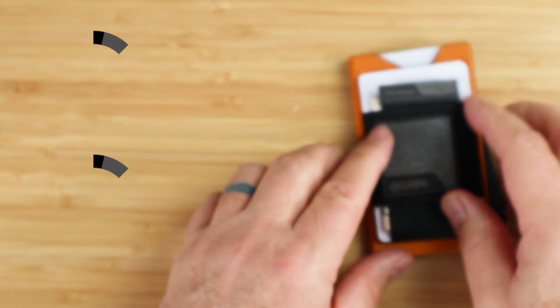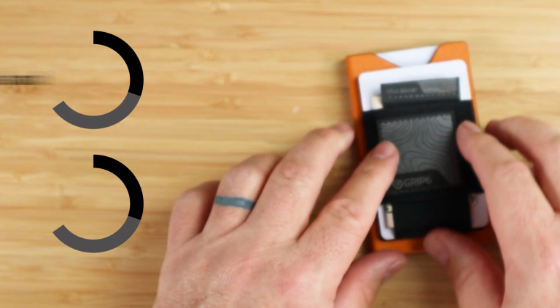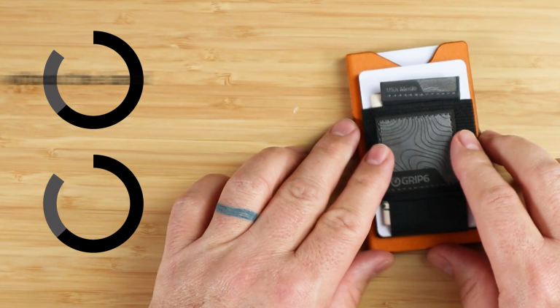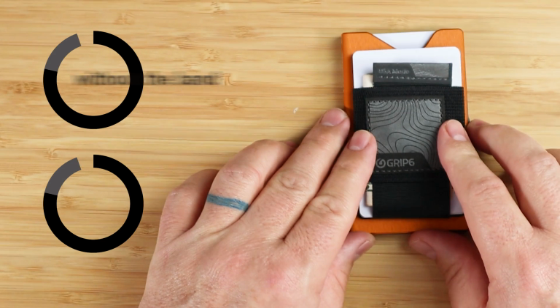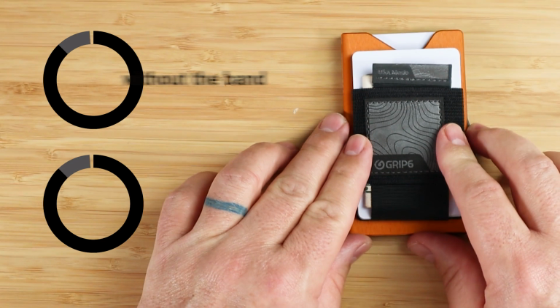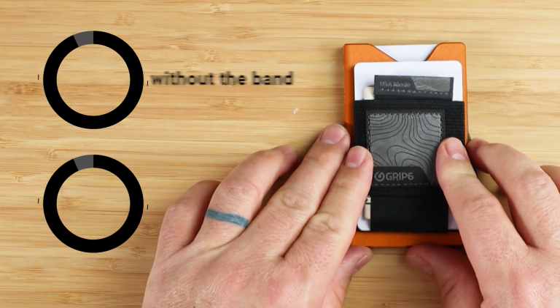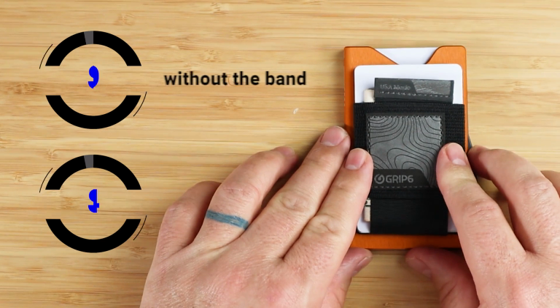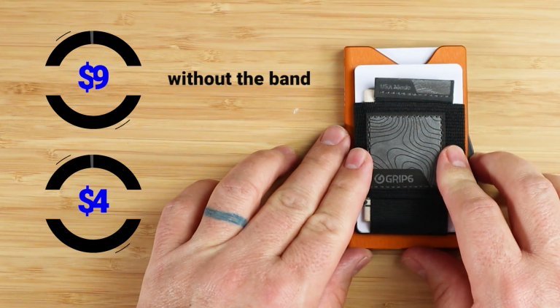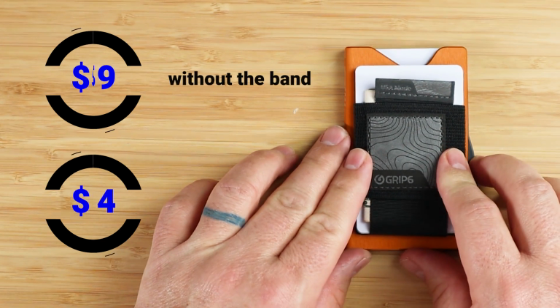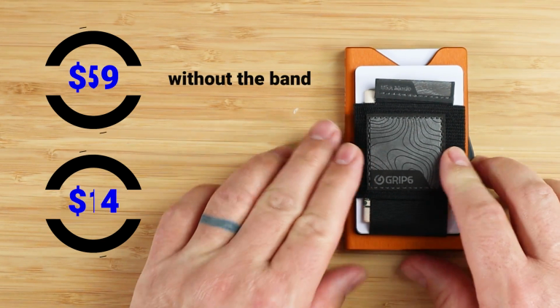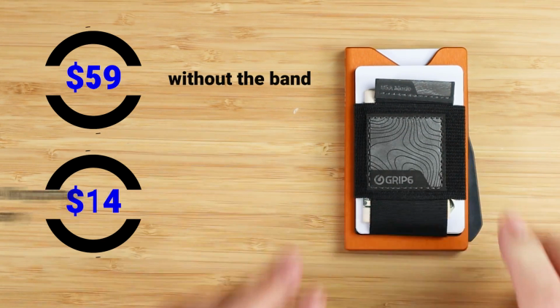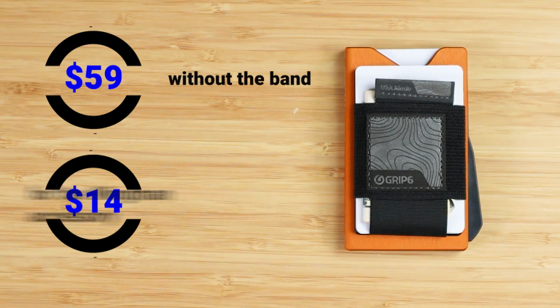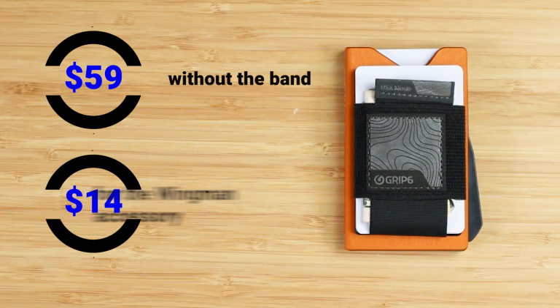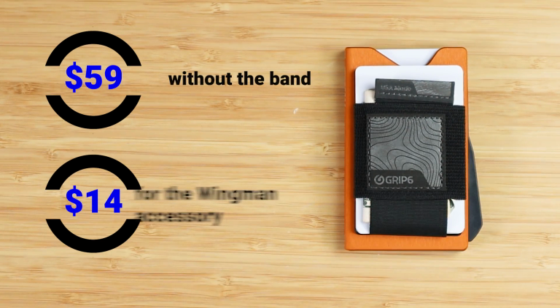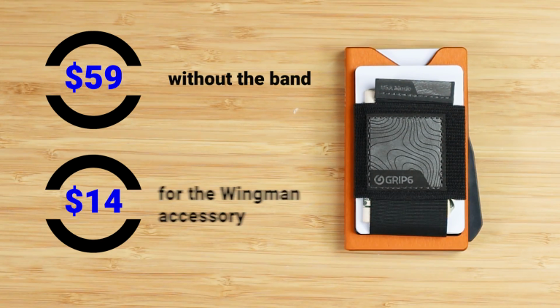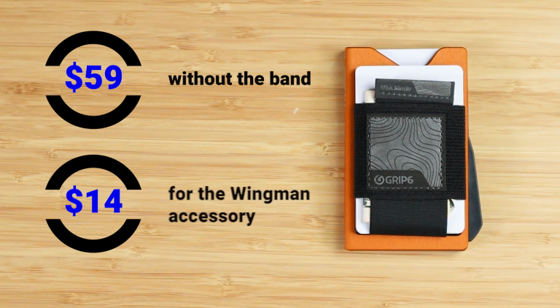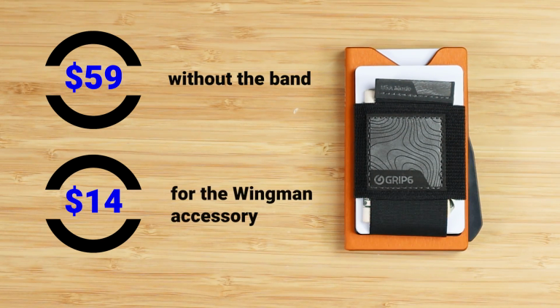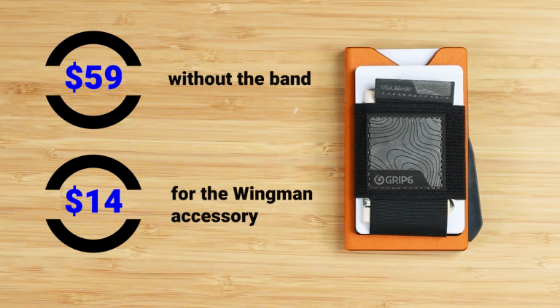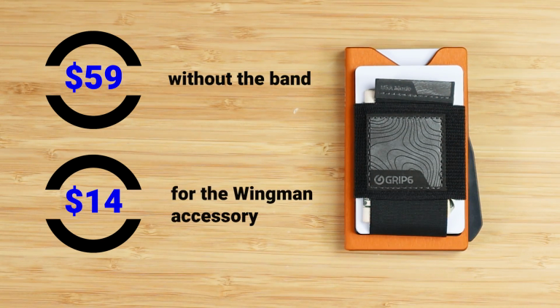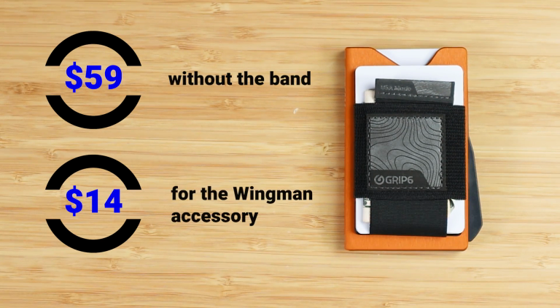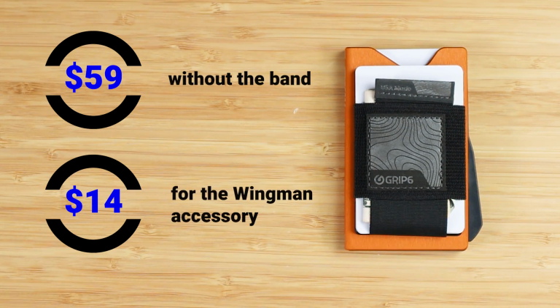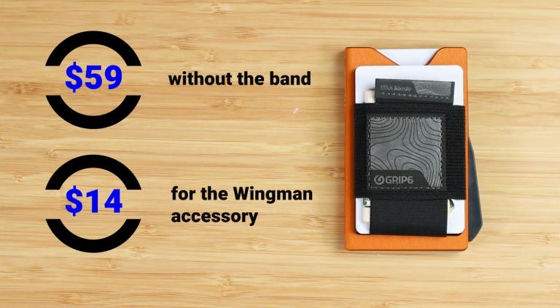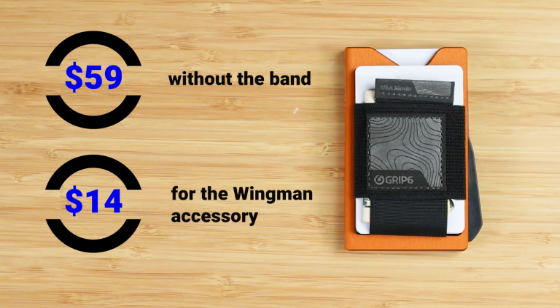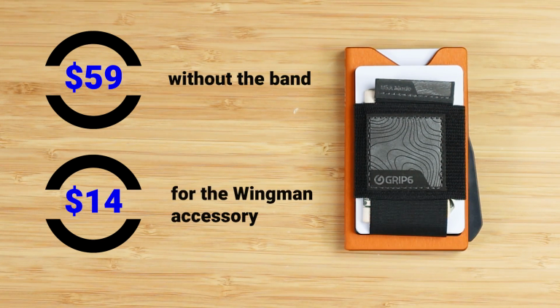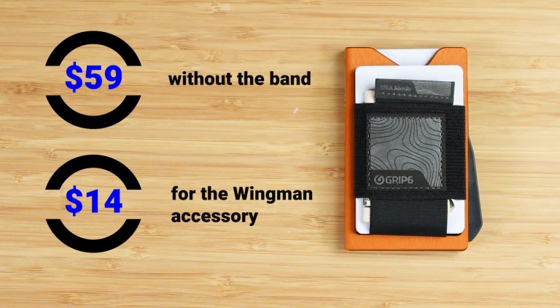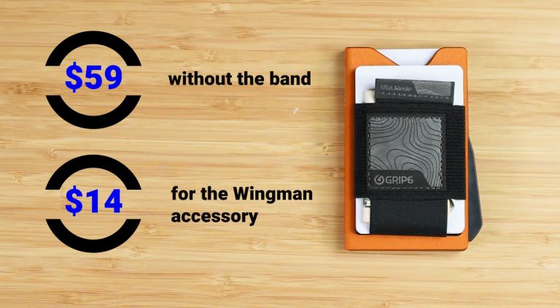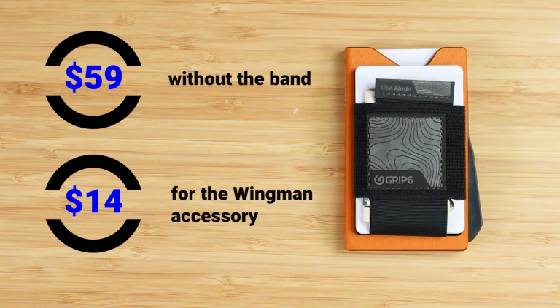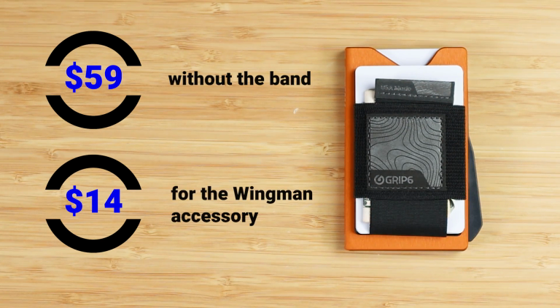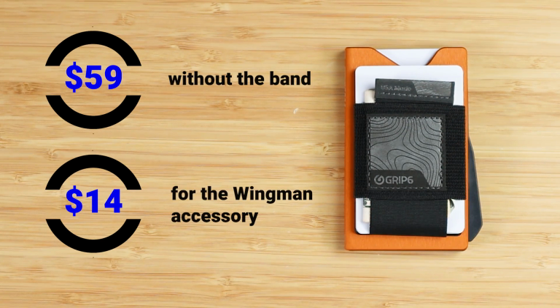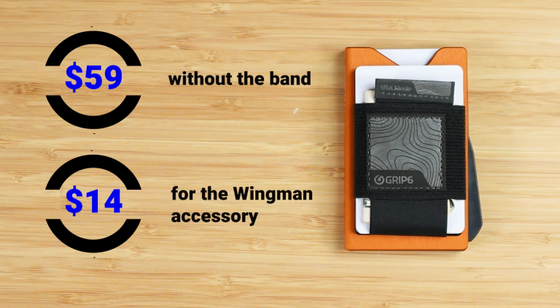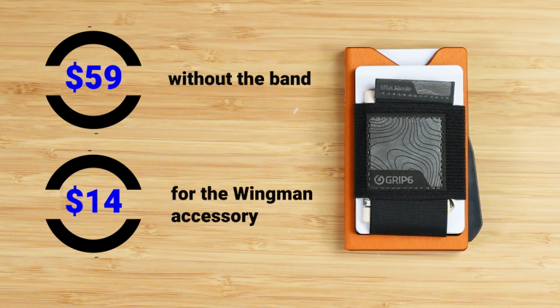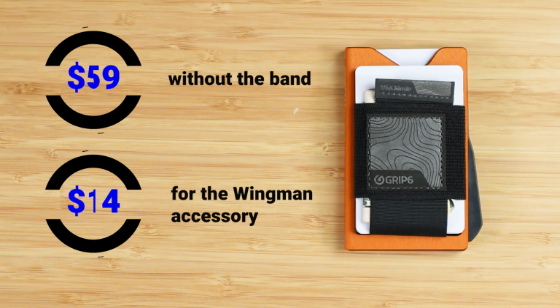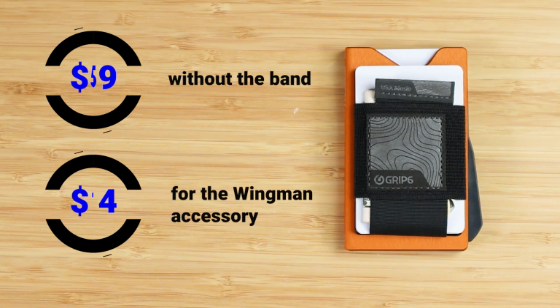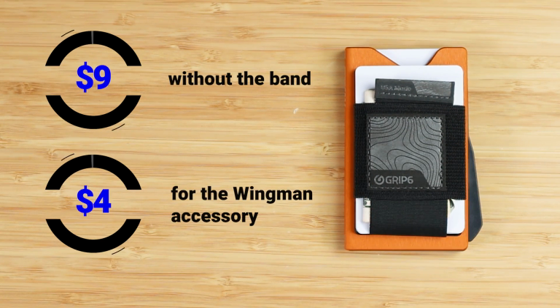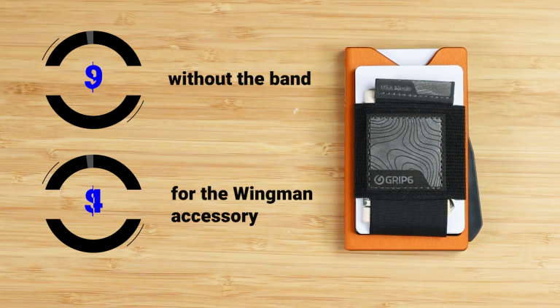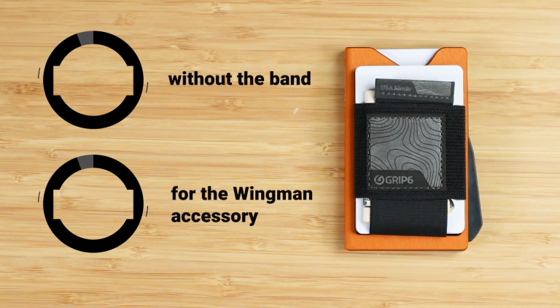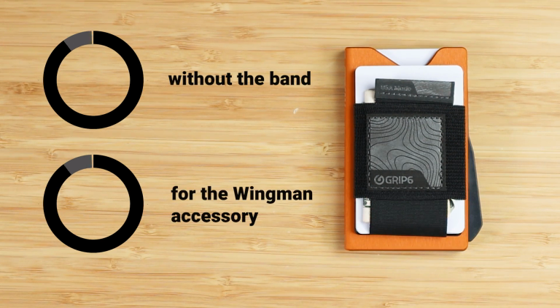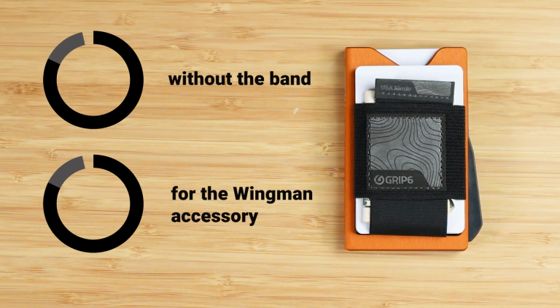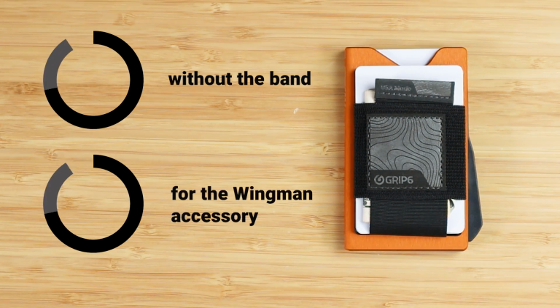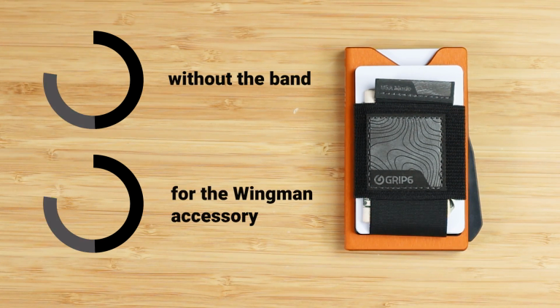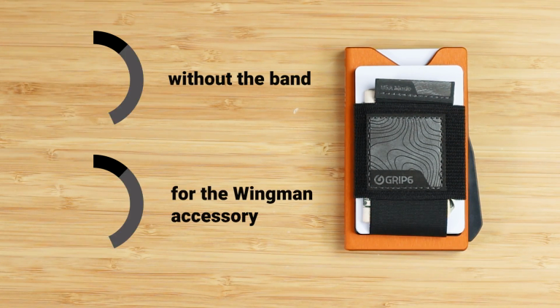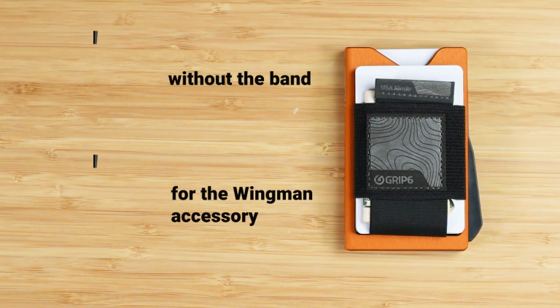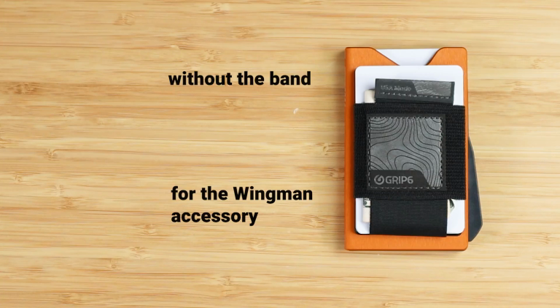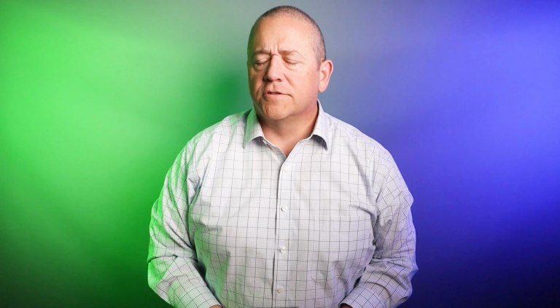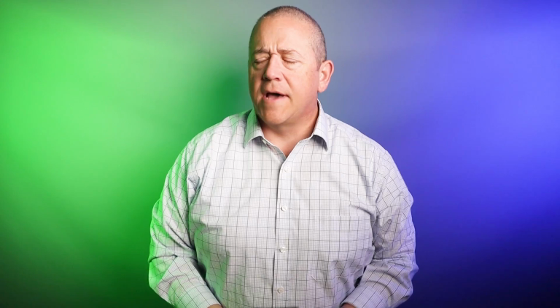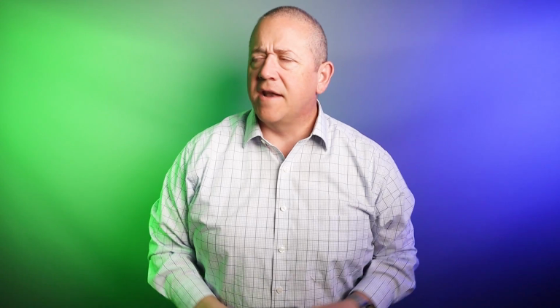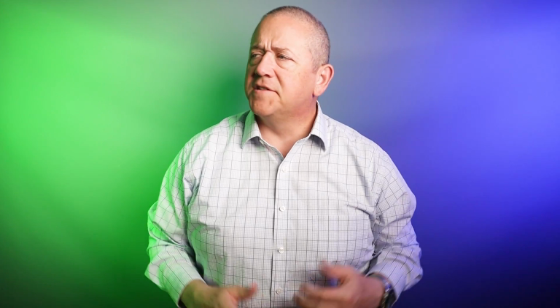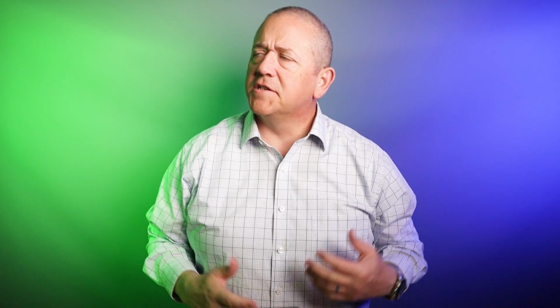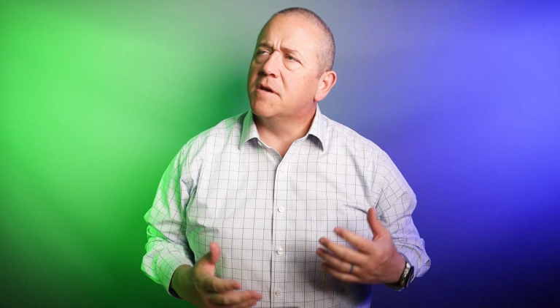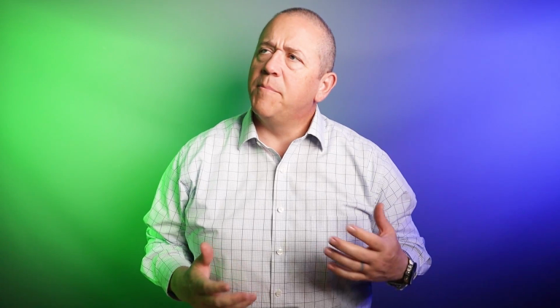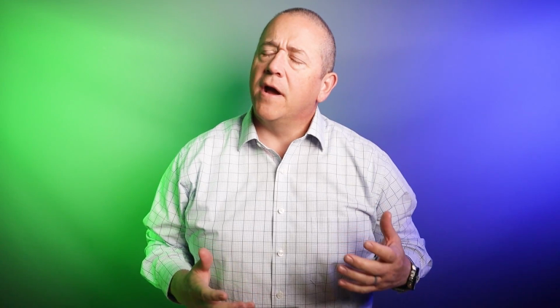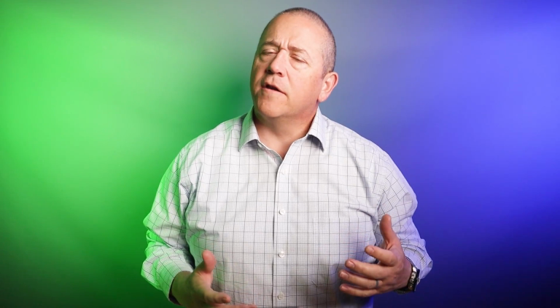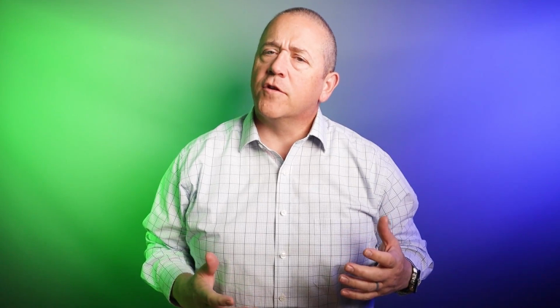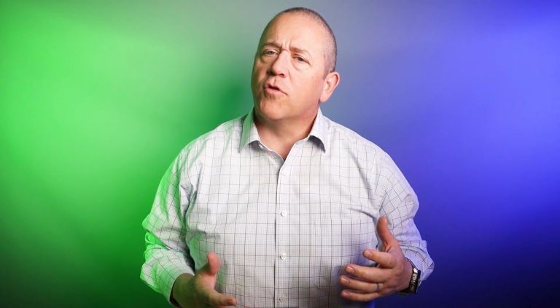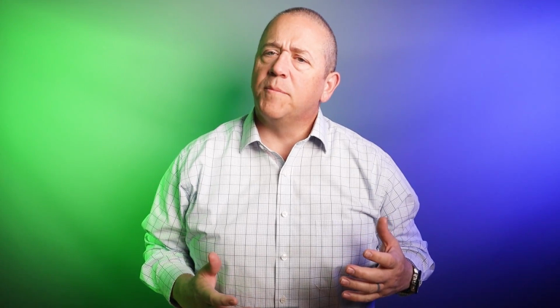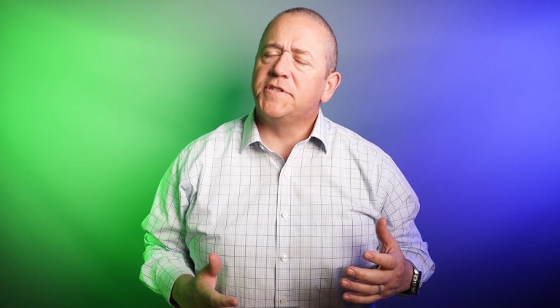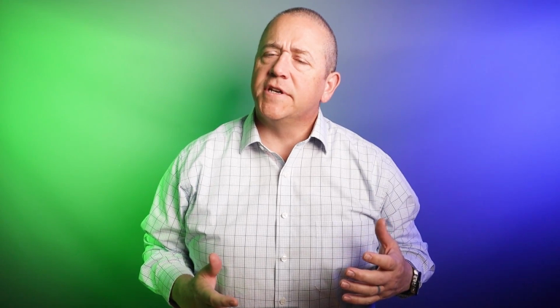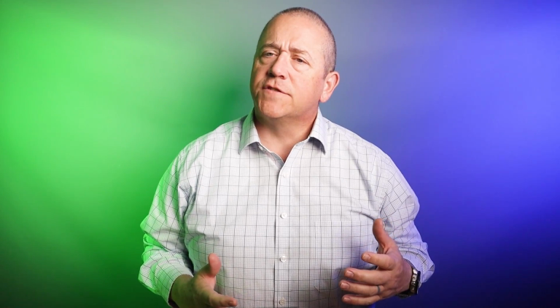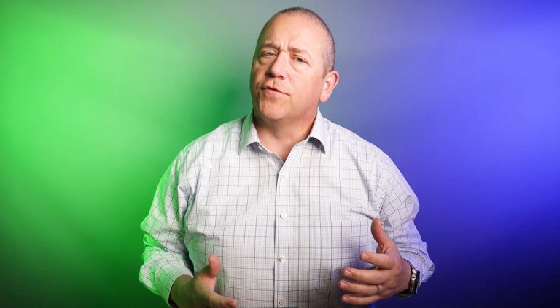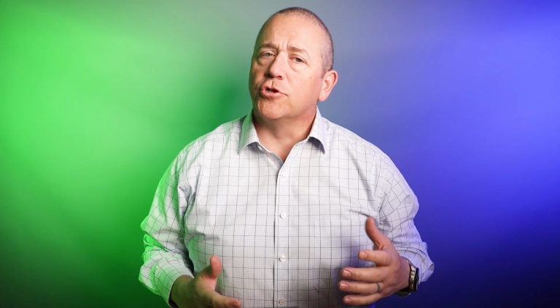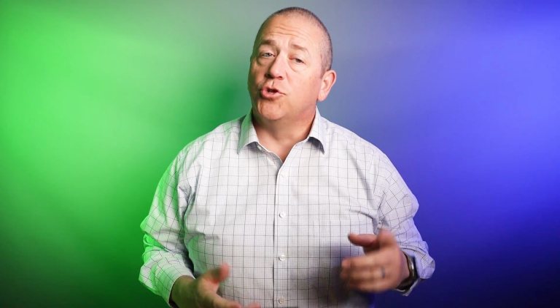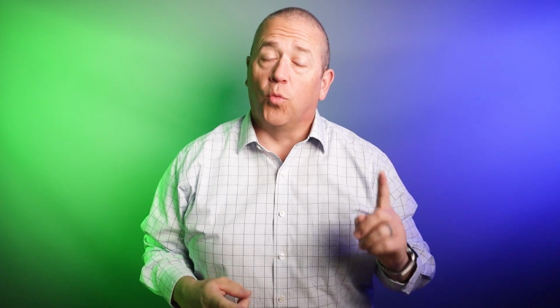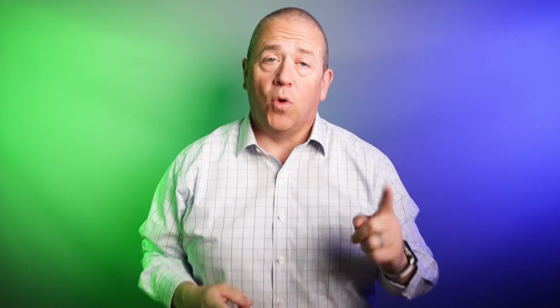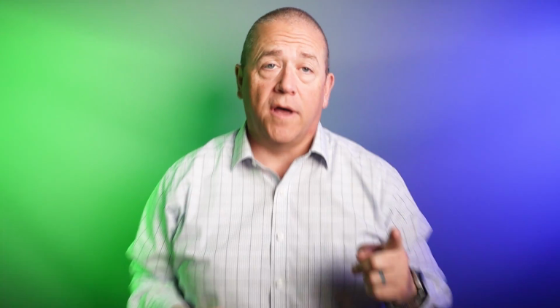It's $59 without the band, and 14 additional dollars for the Wingman accessory.